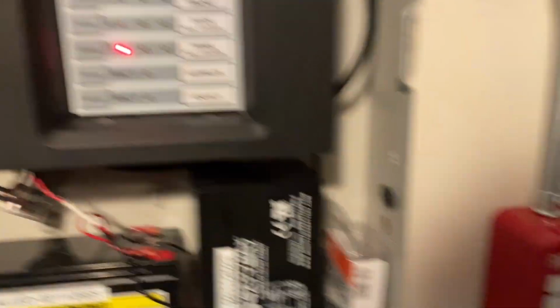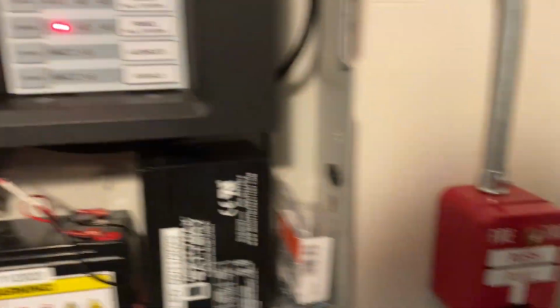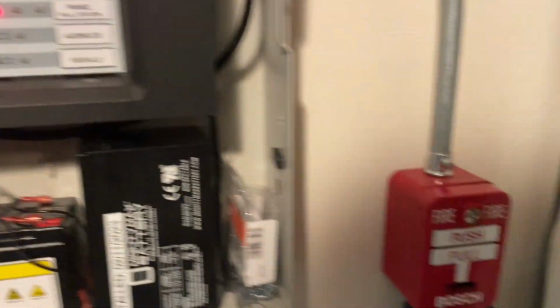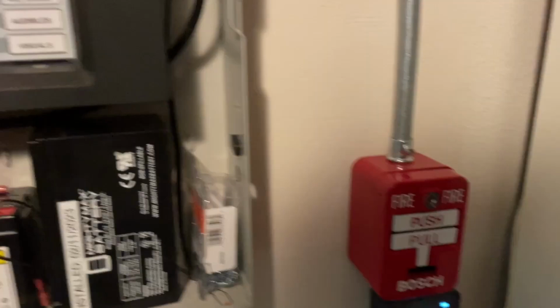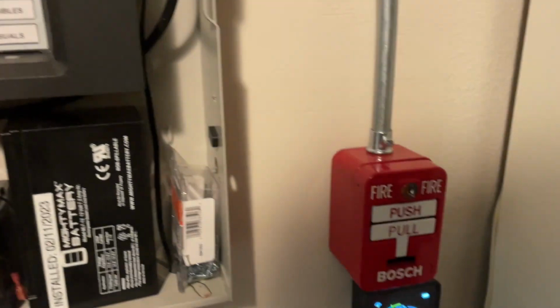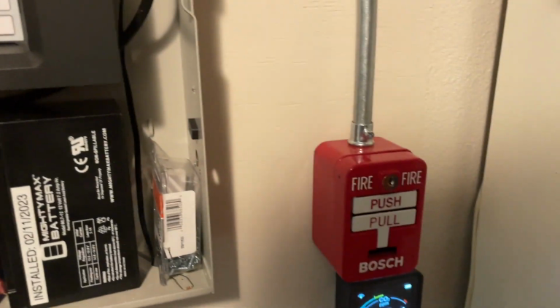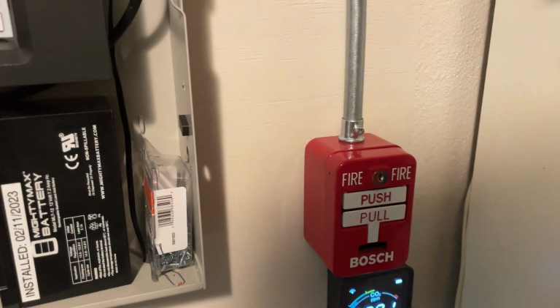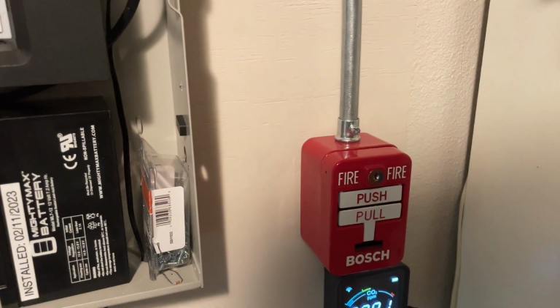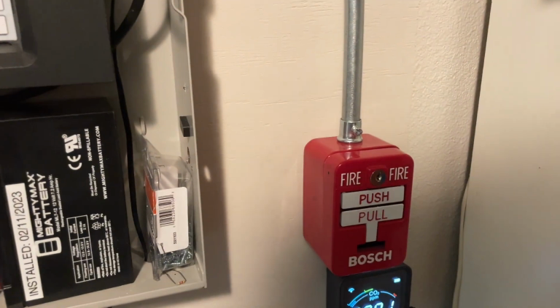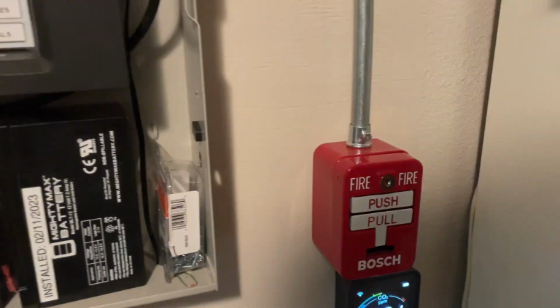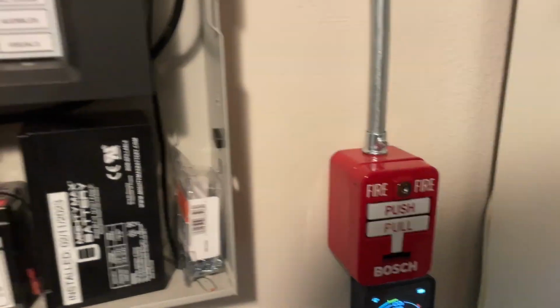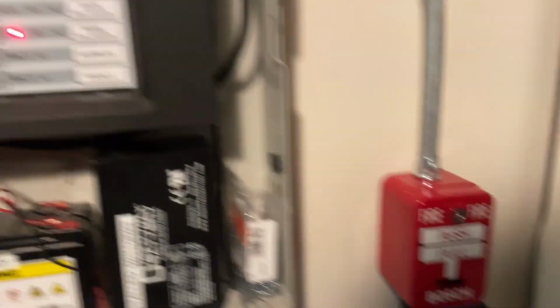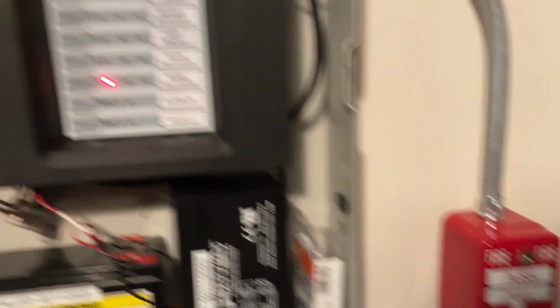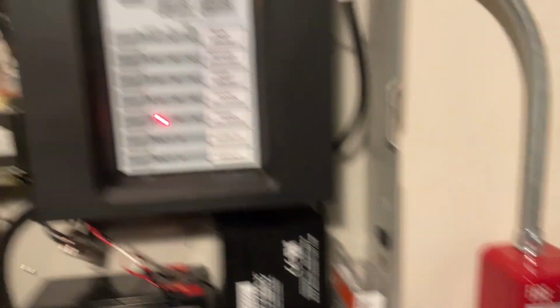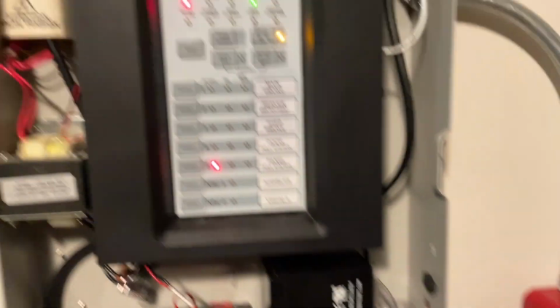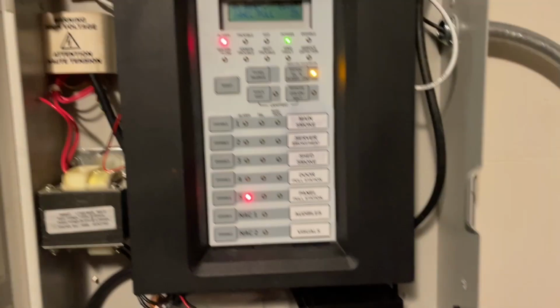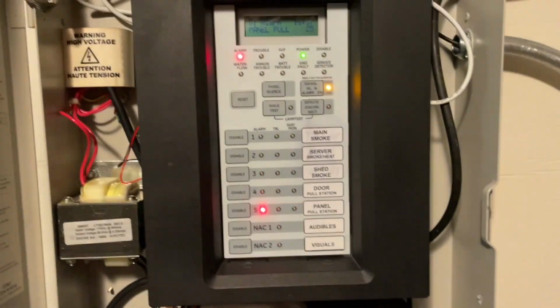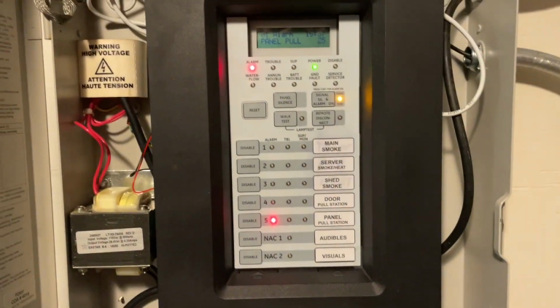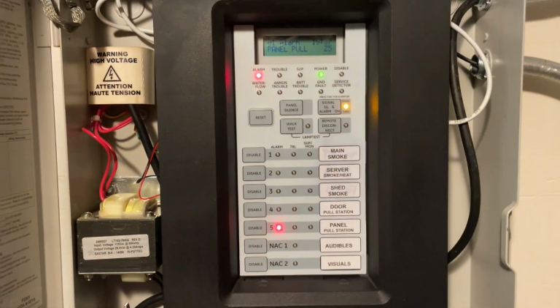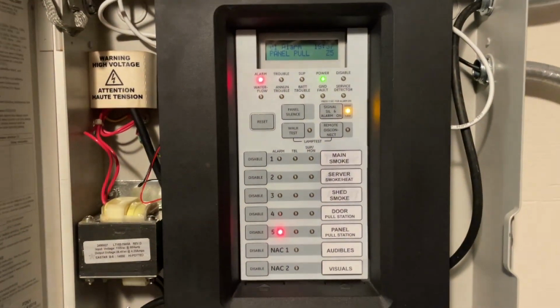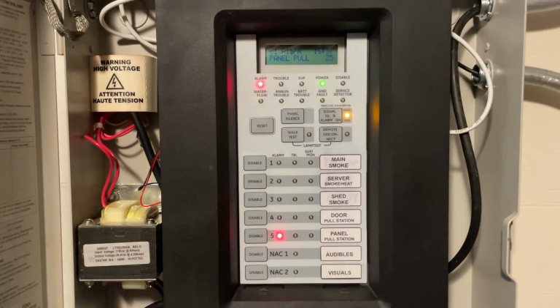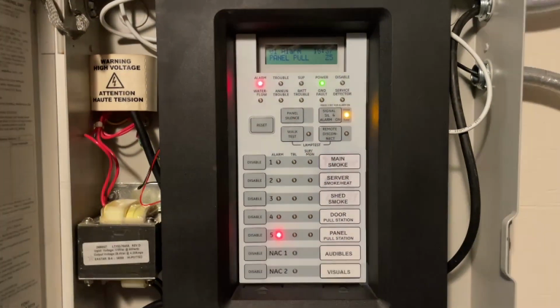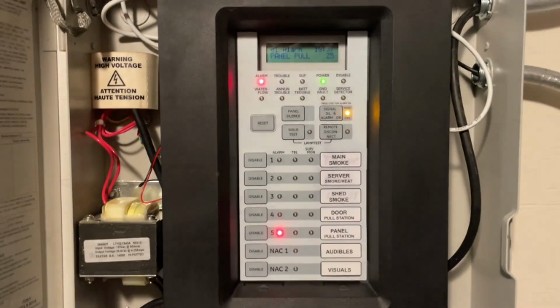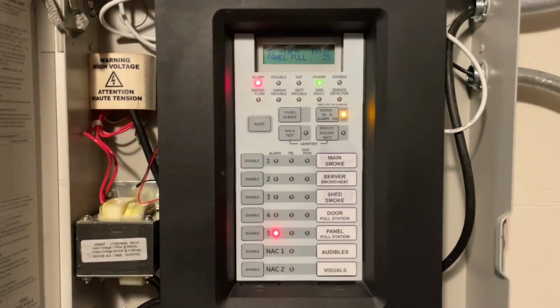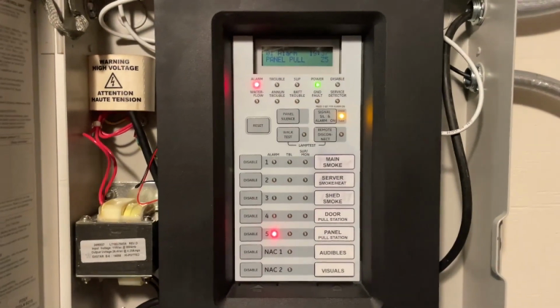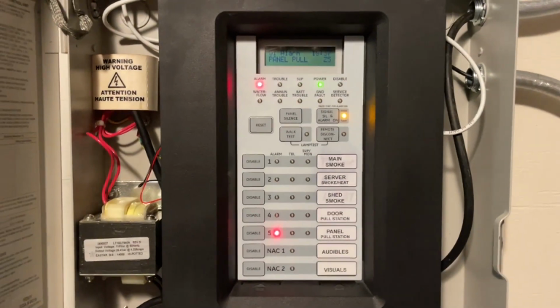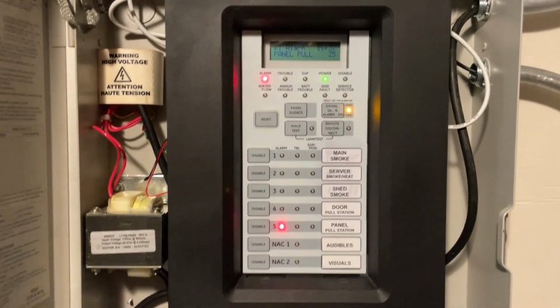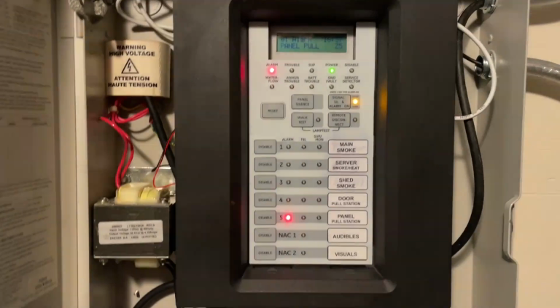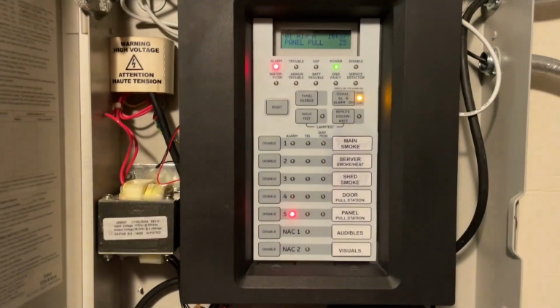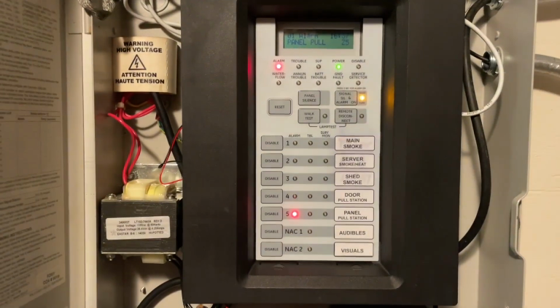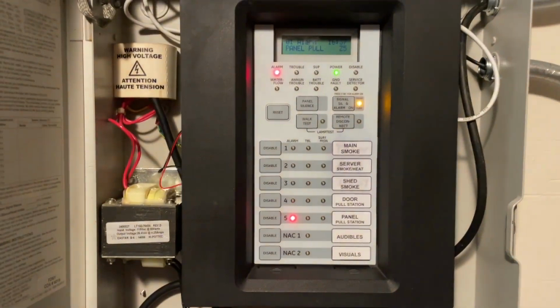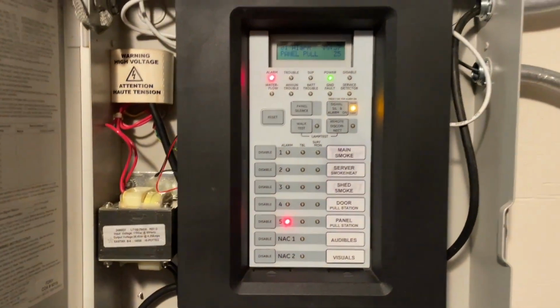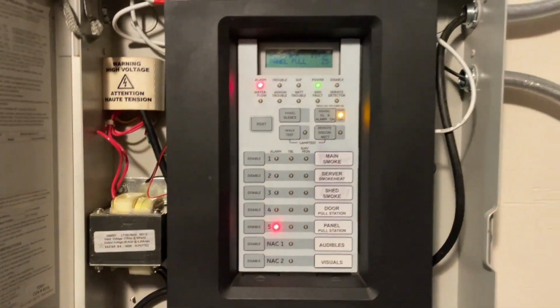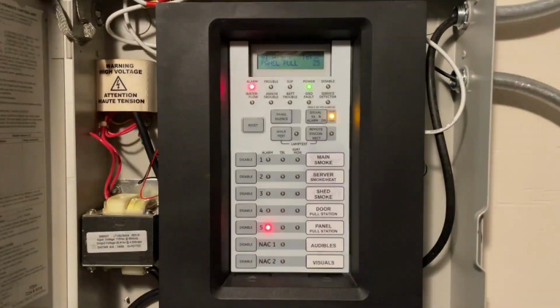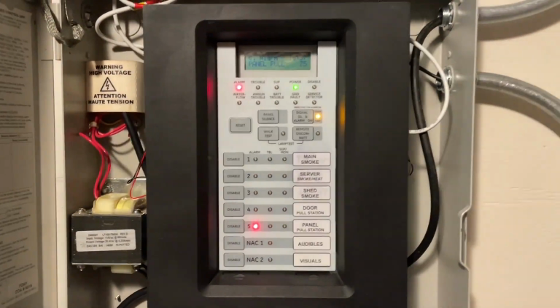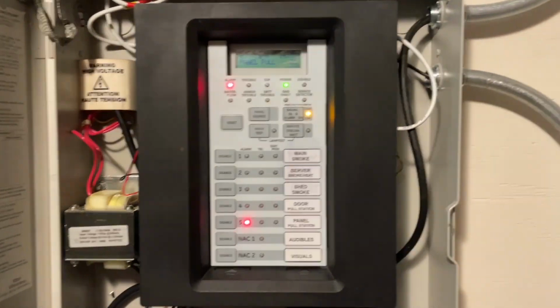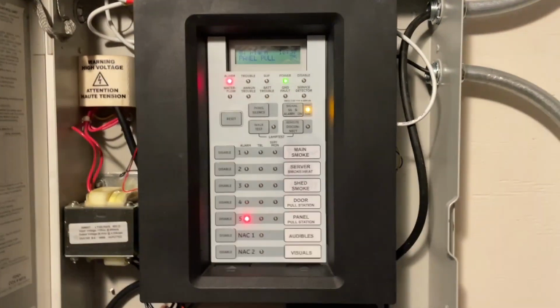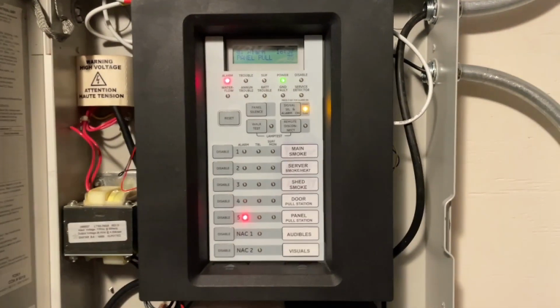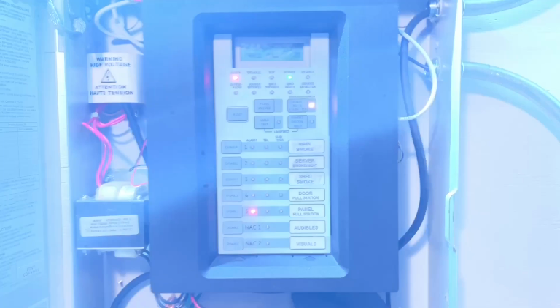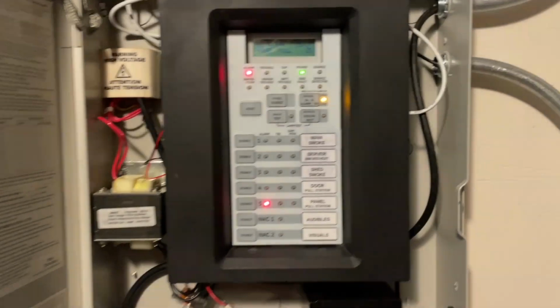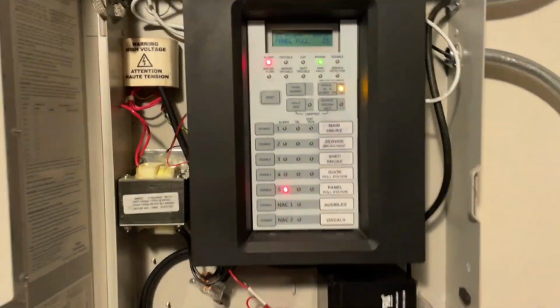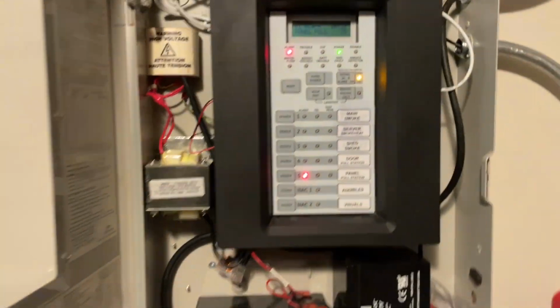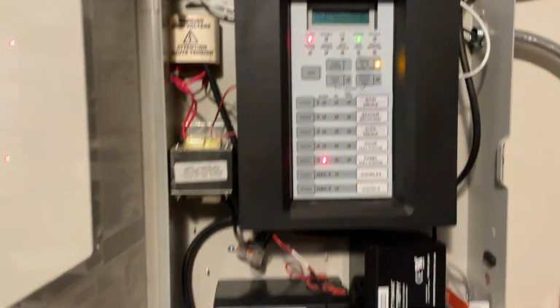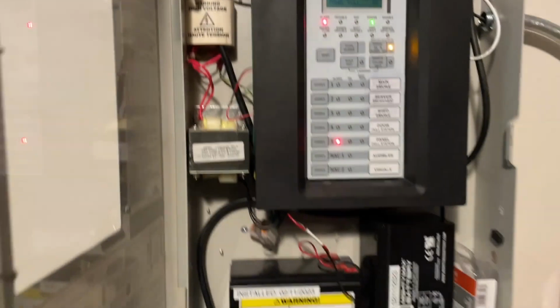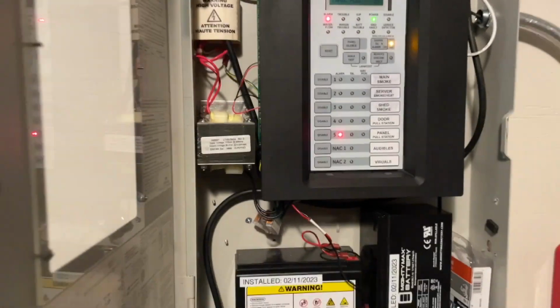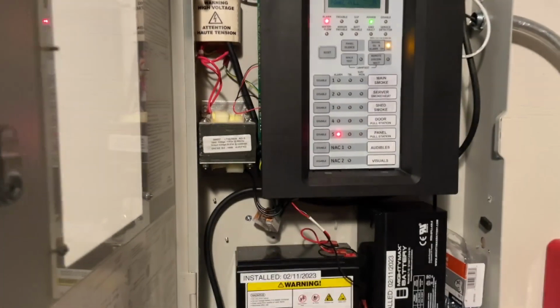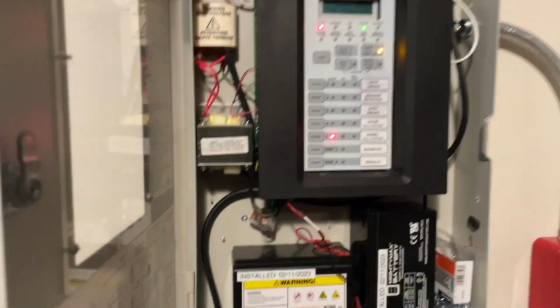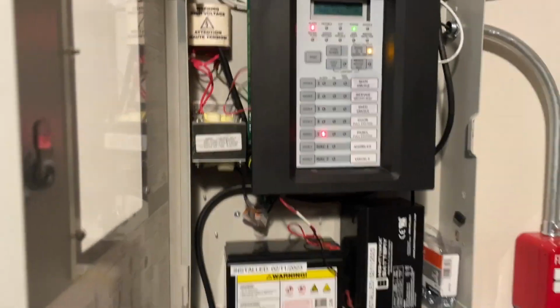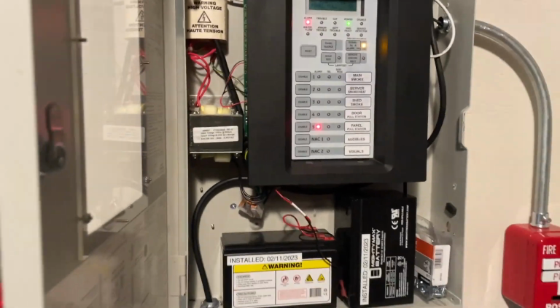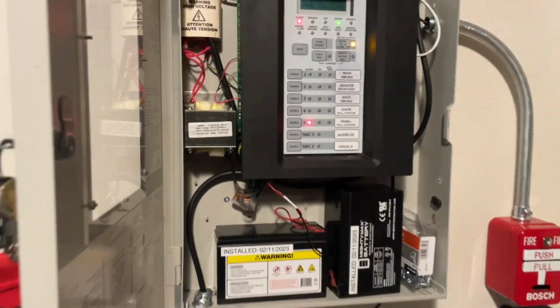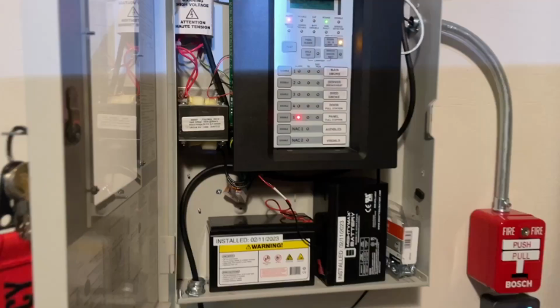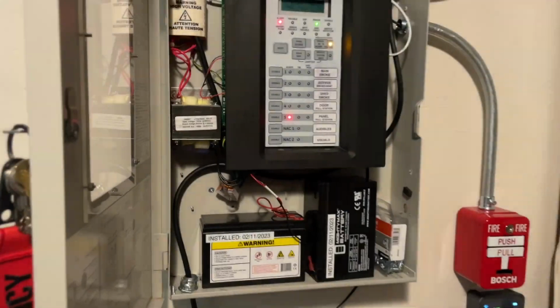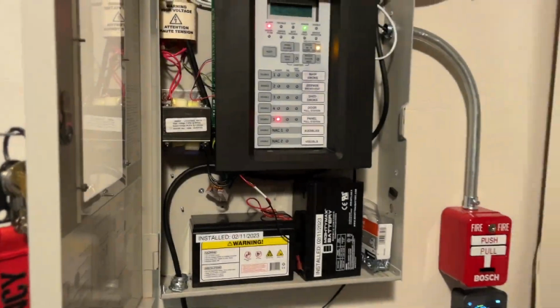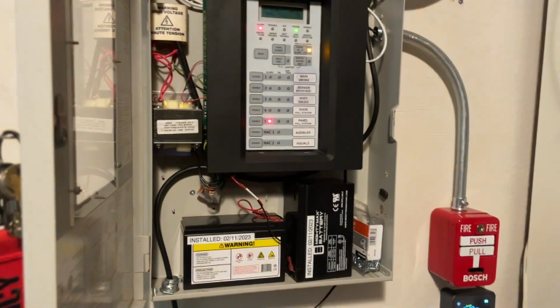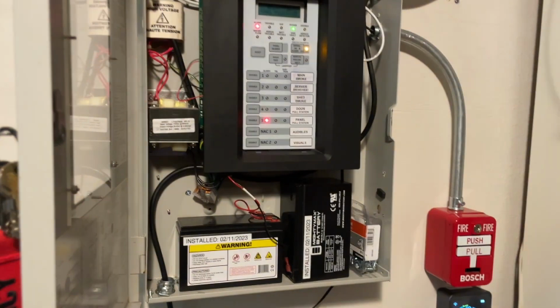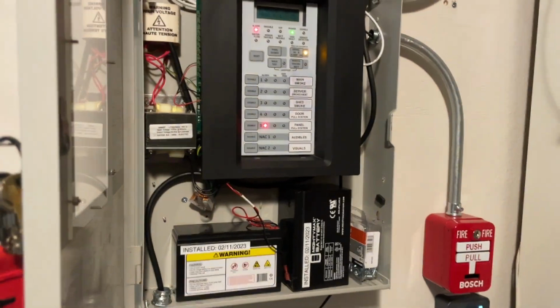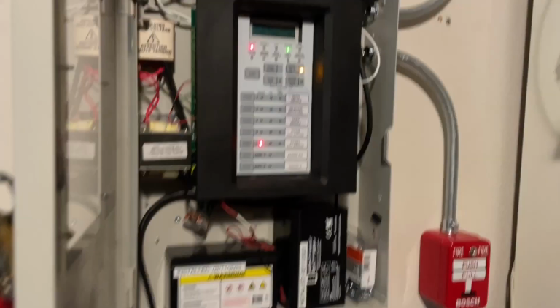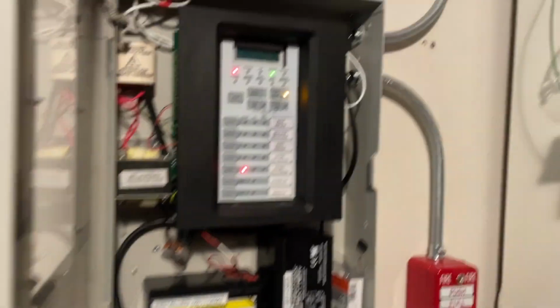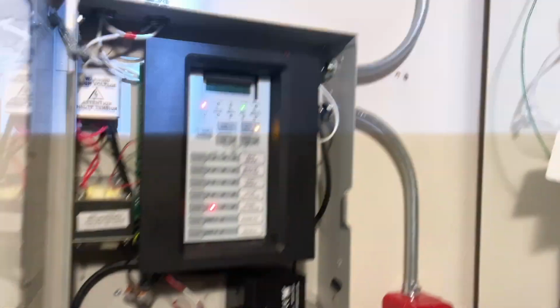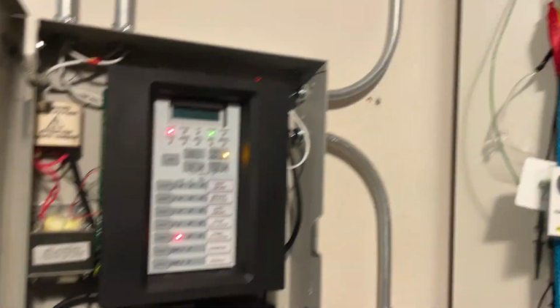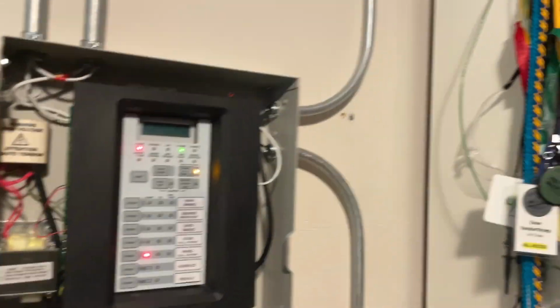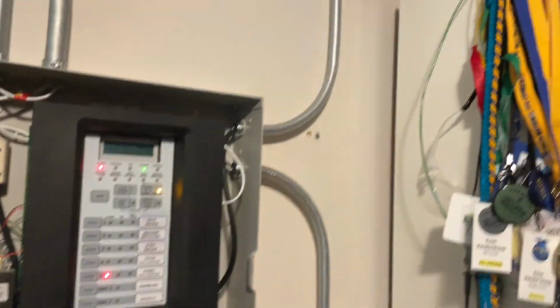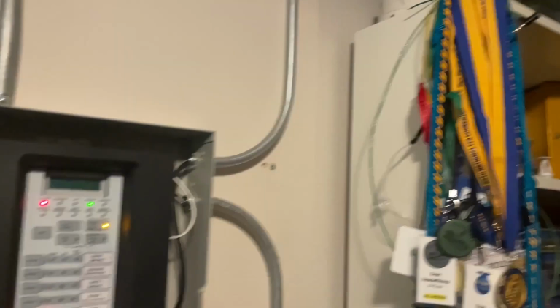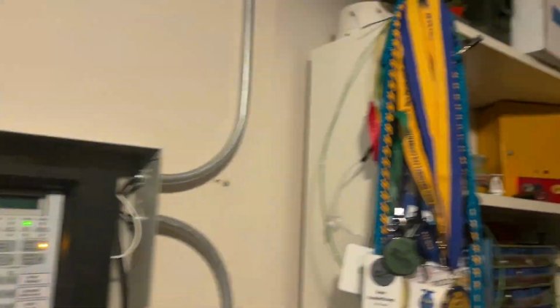Now that the pull station is reset, we will move on to re-alarming the system using one of the smoke detectors.